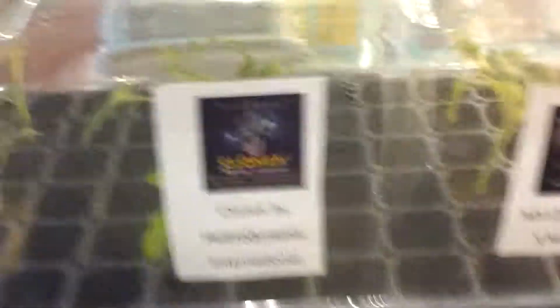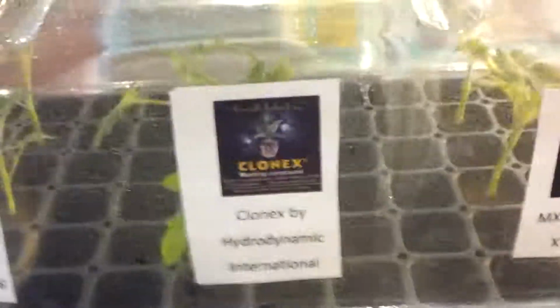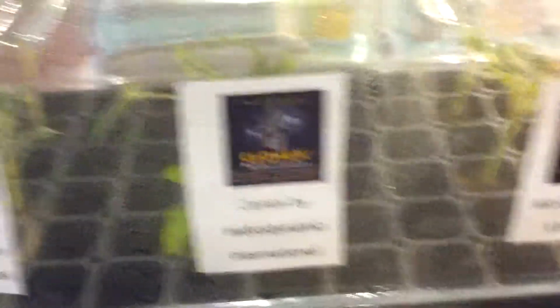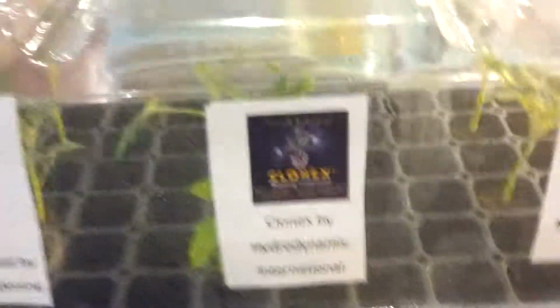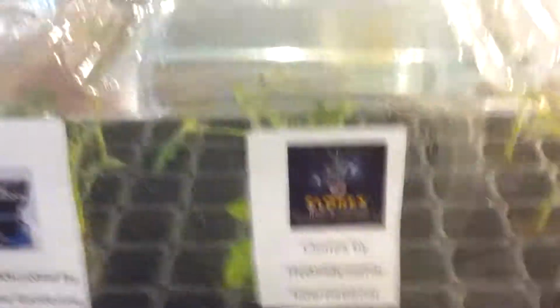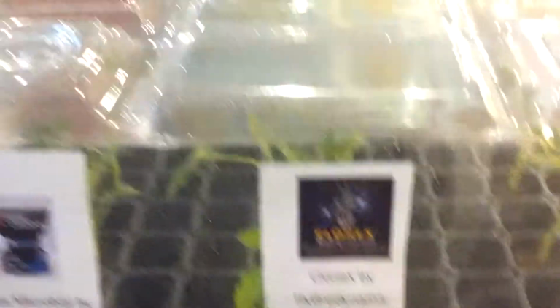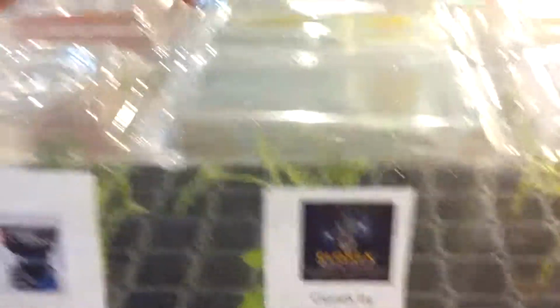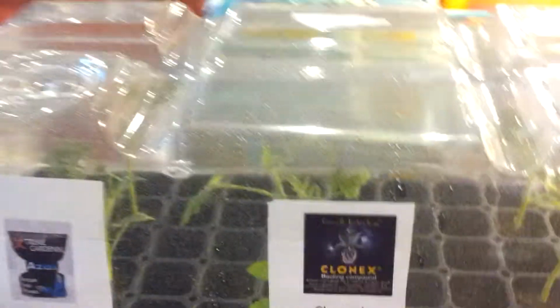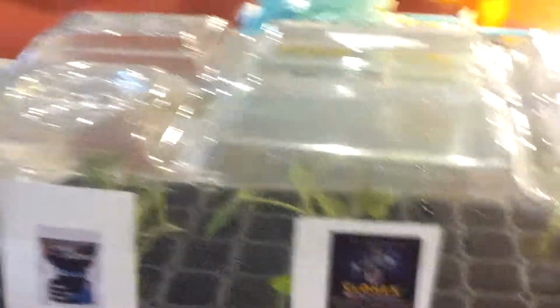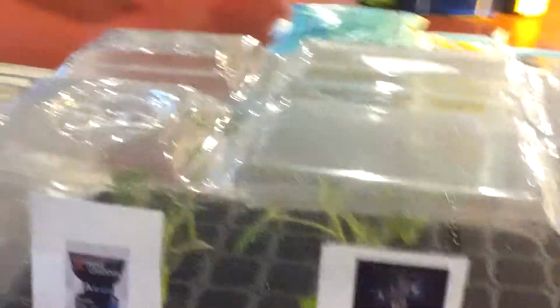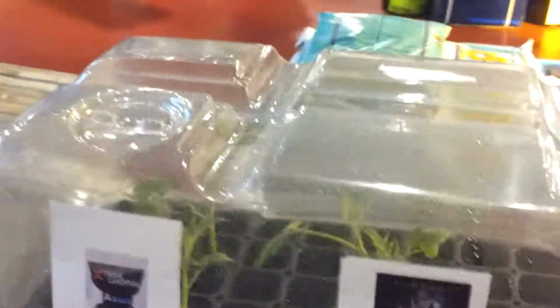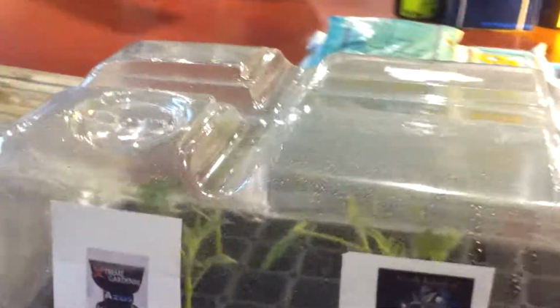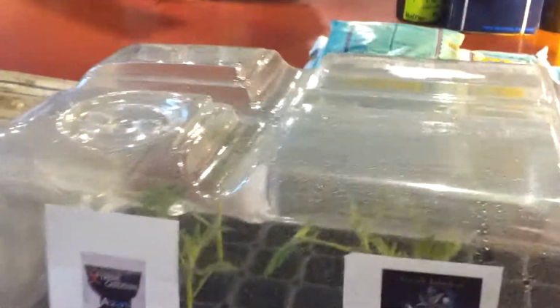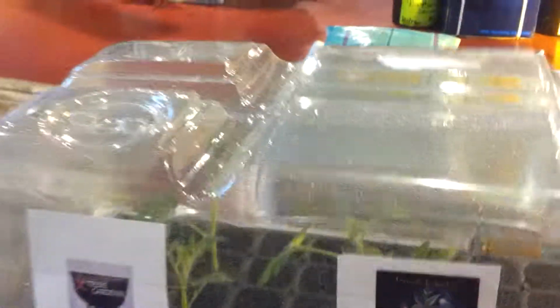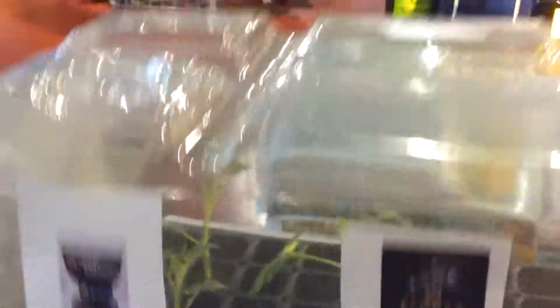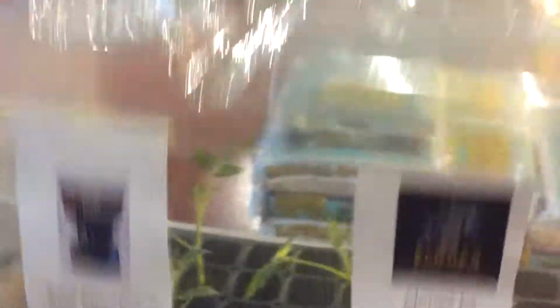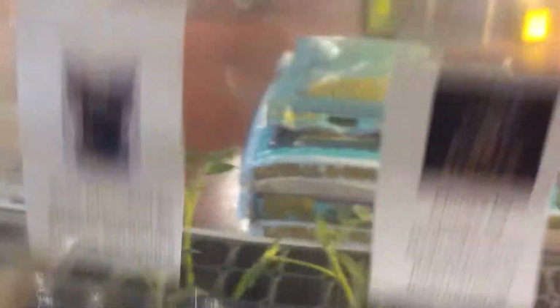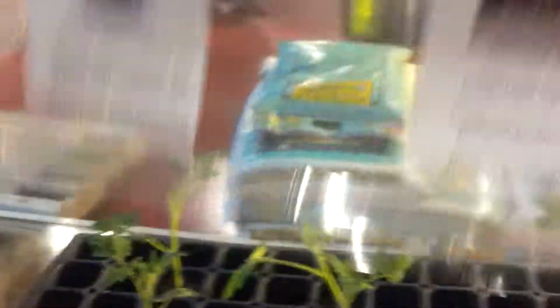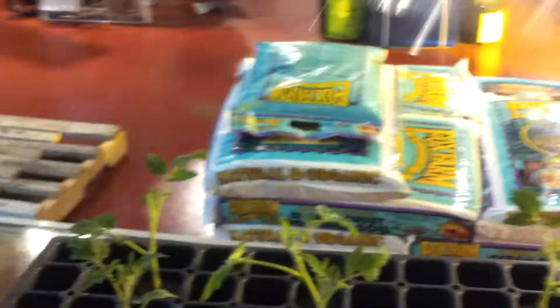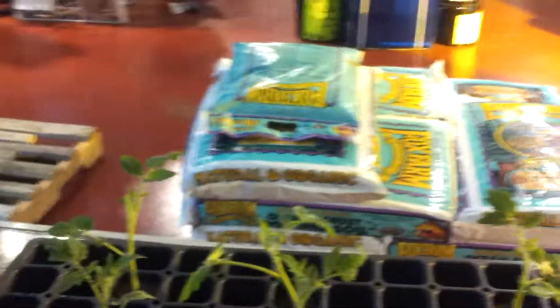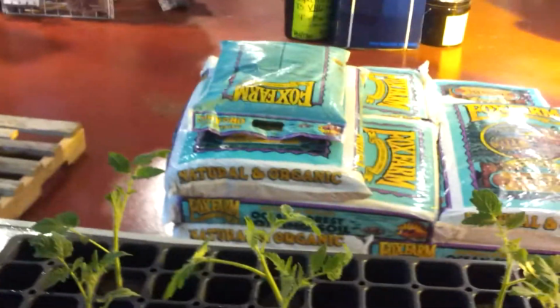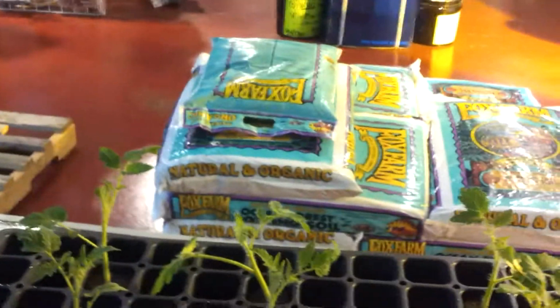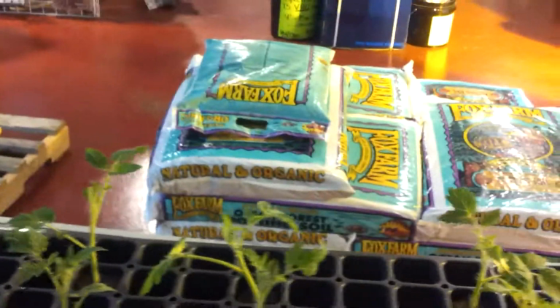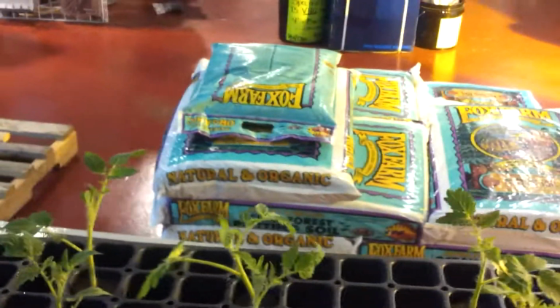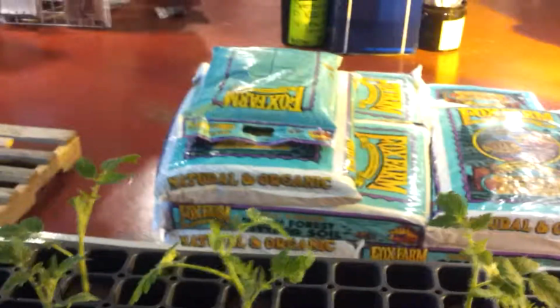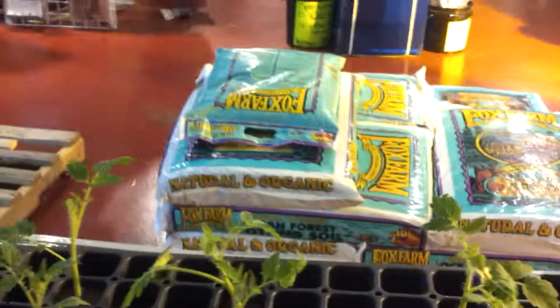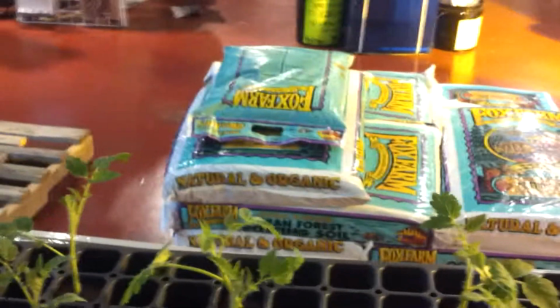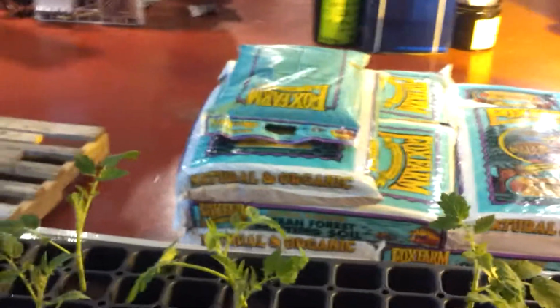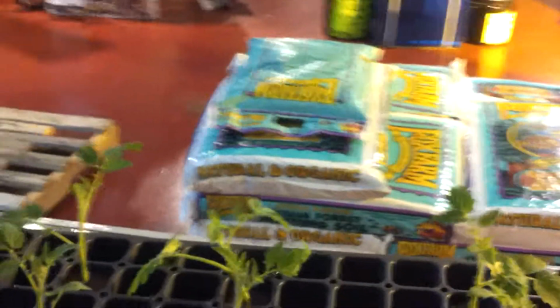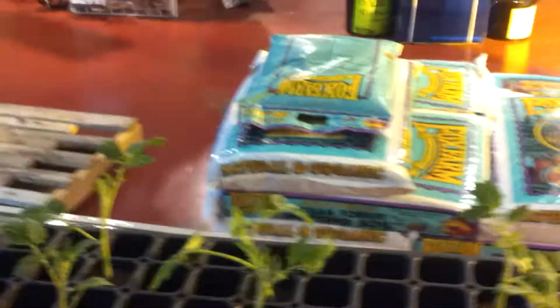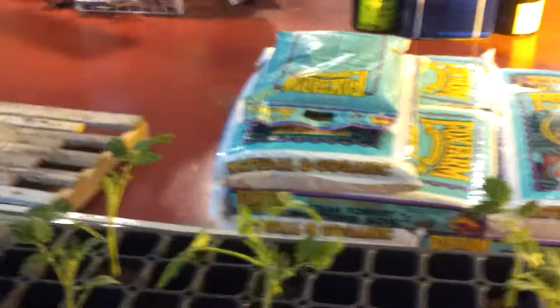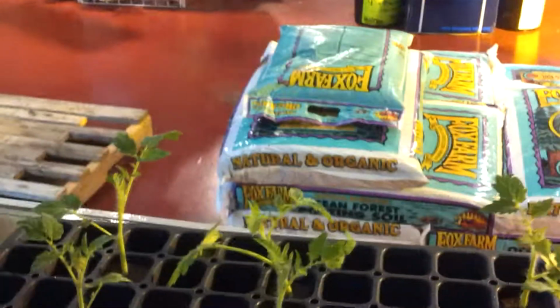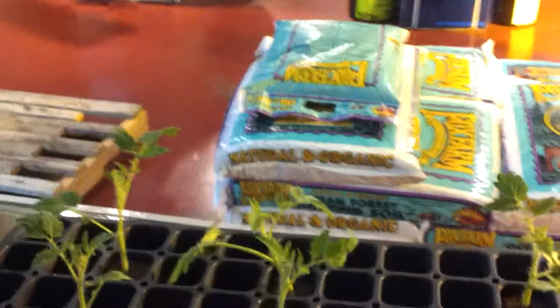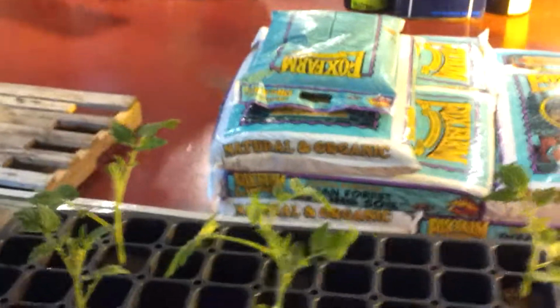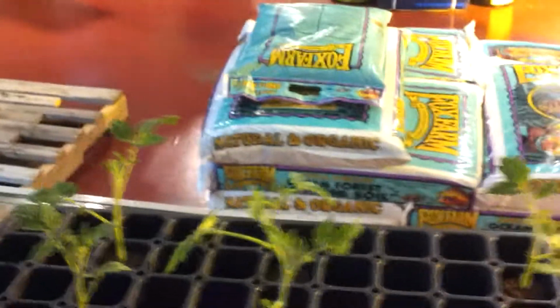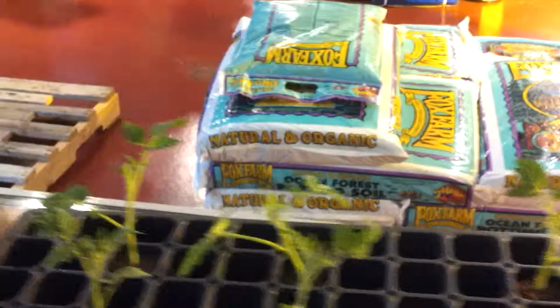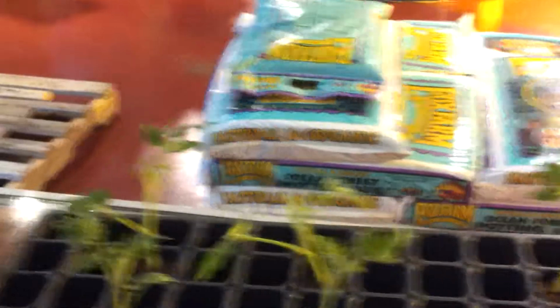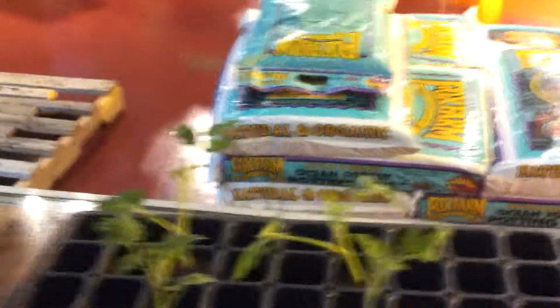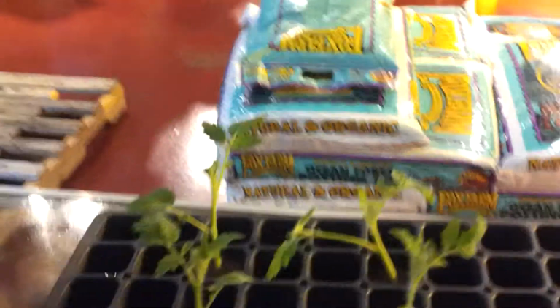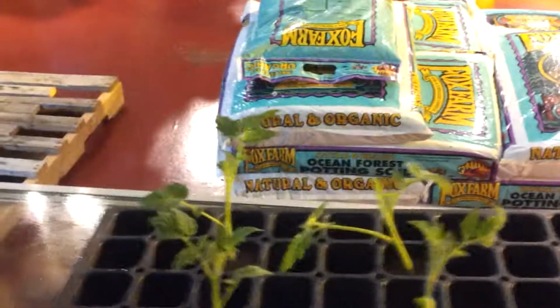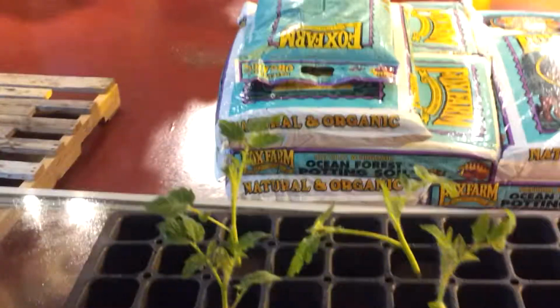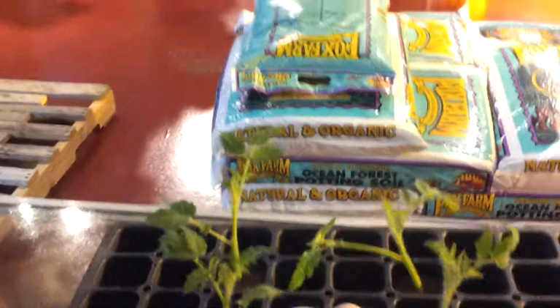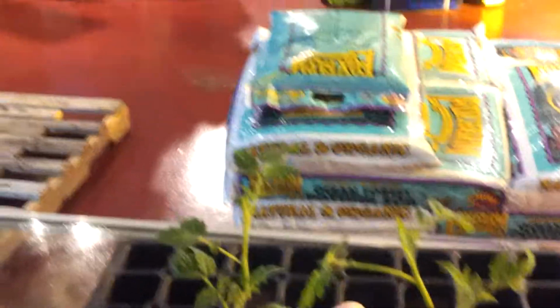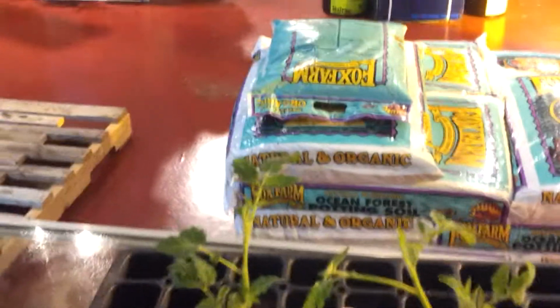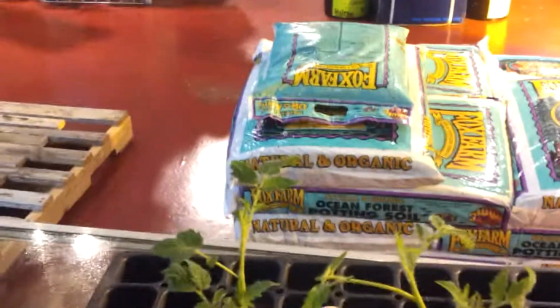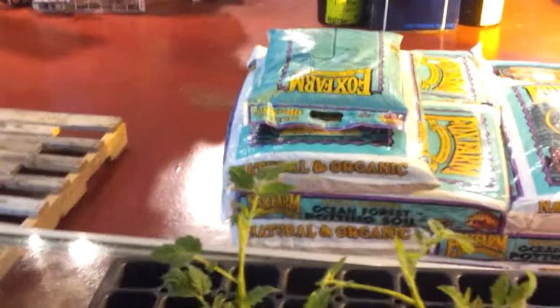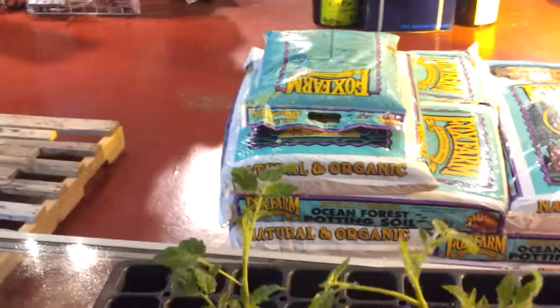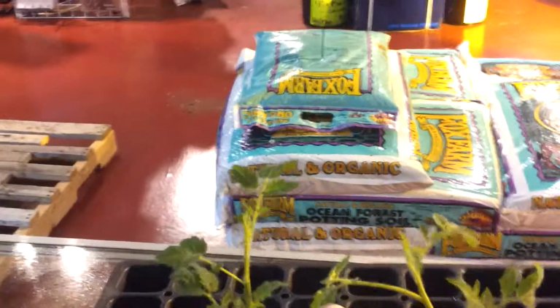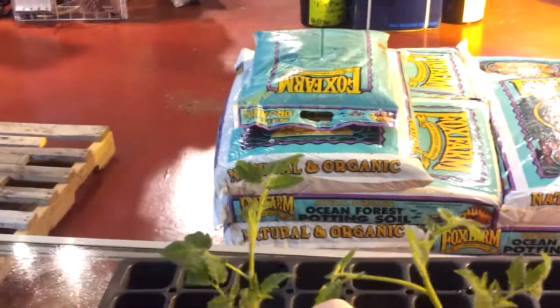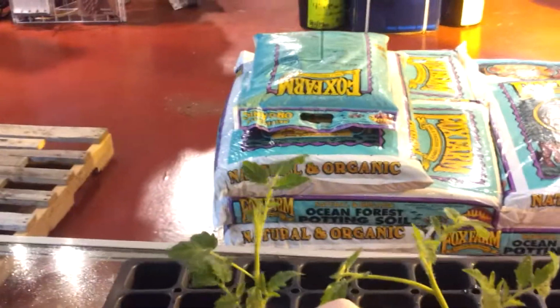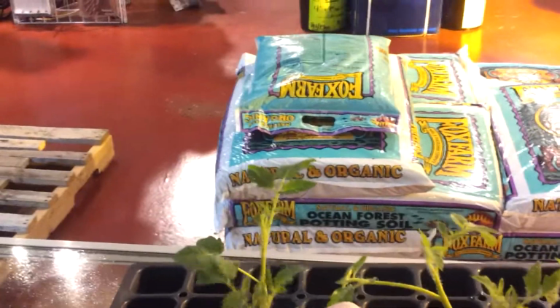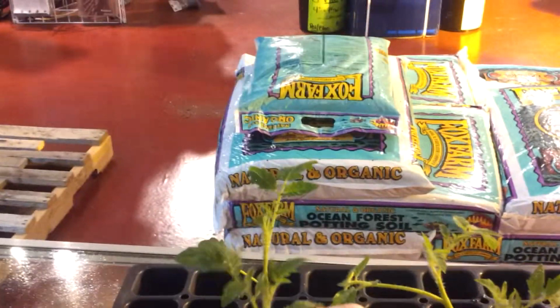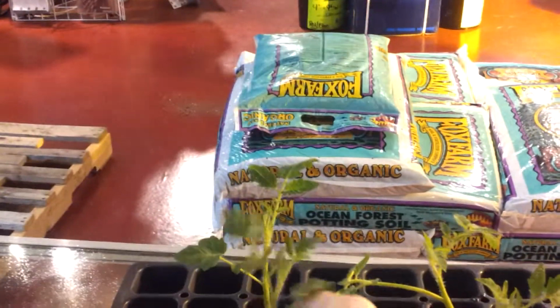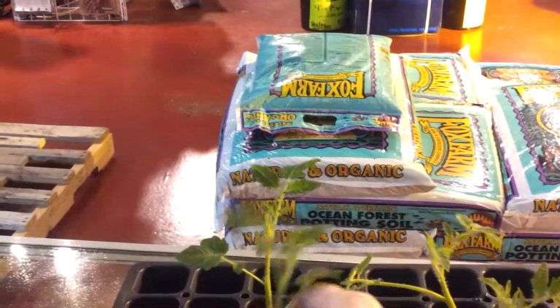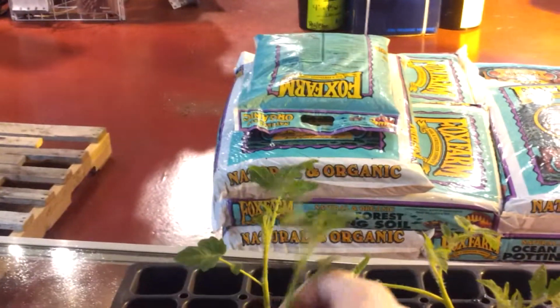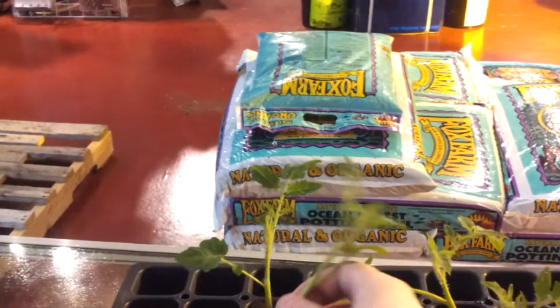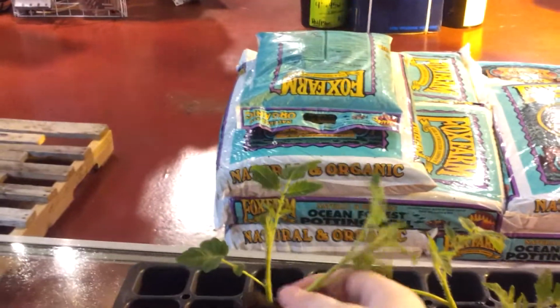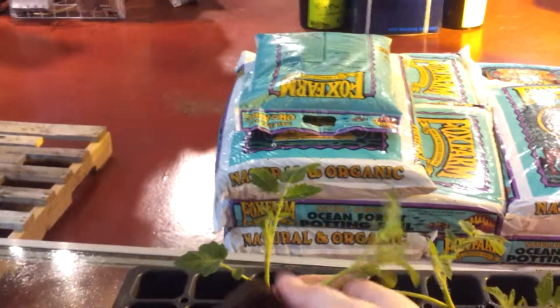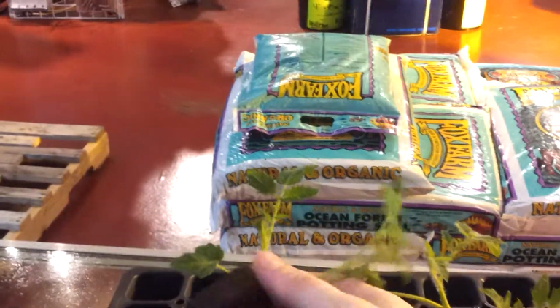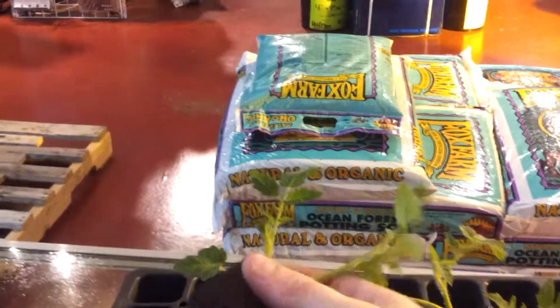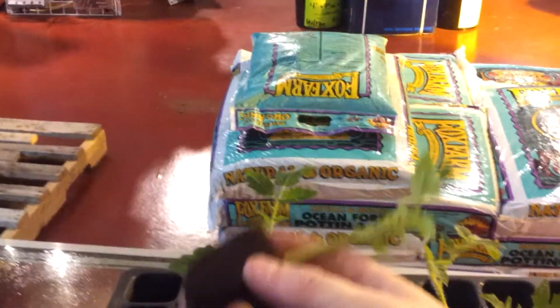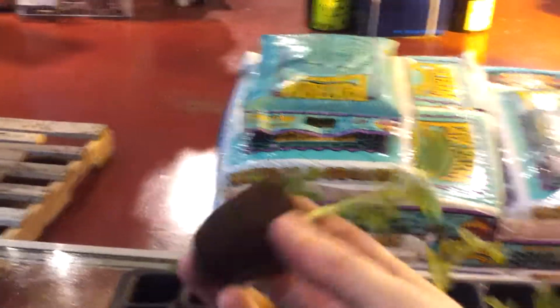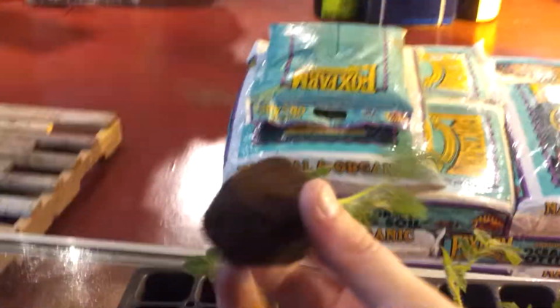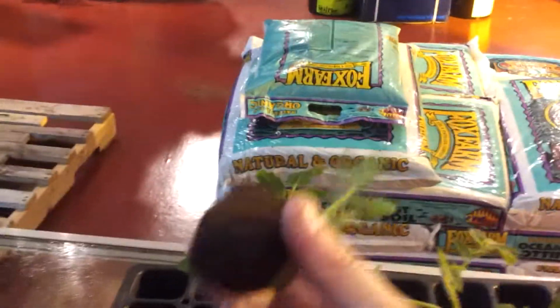Here we are, day three. Haven't quite checked the roots yet today, so we are about to find out.